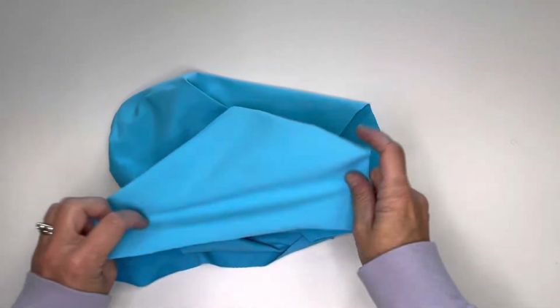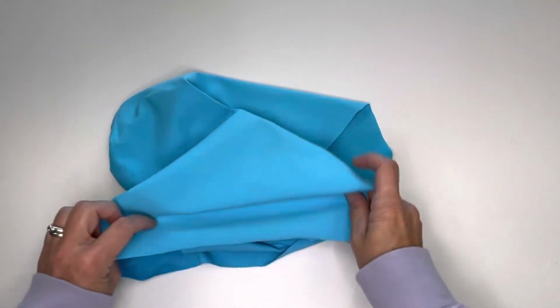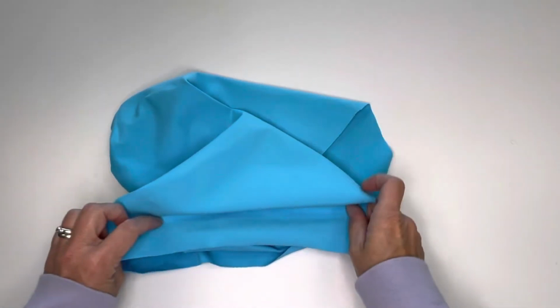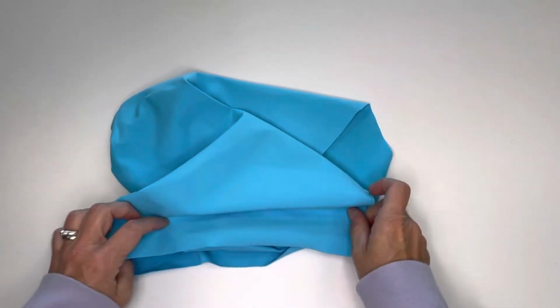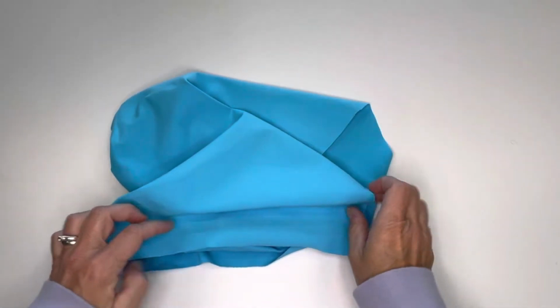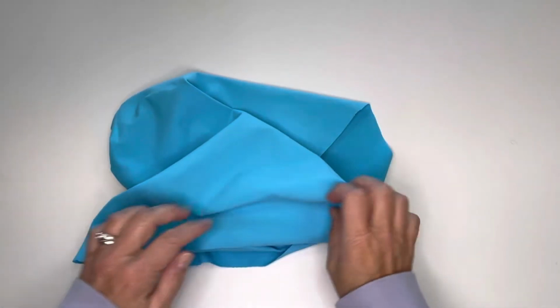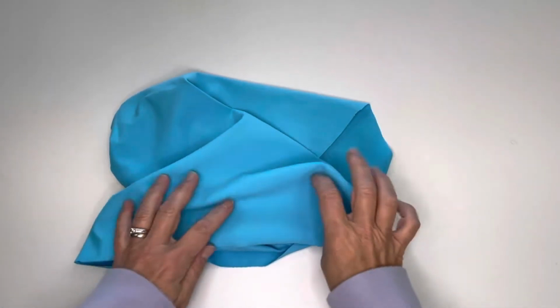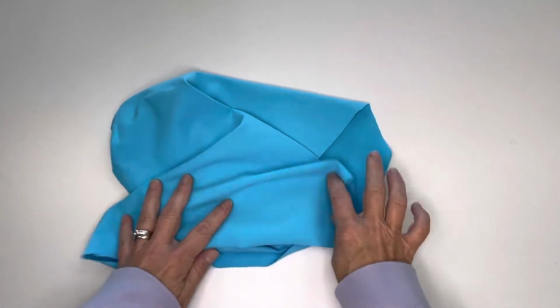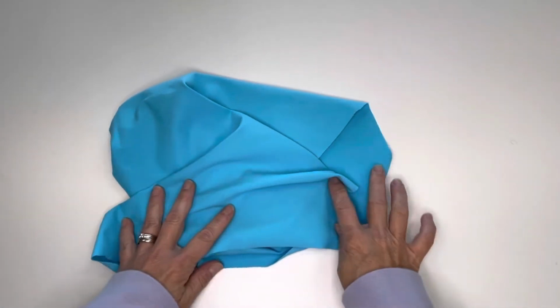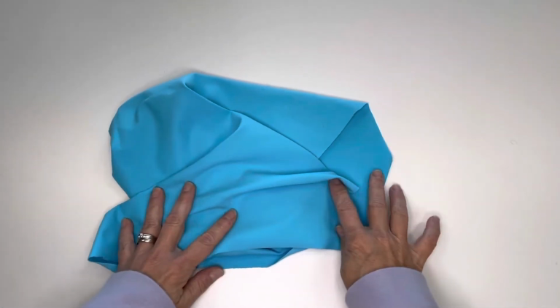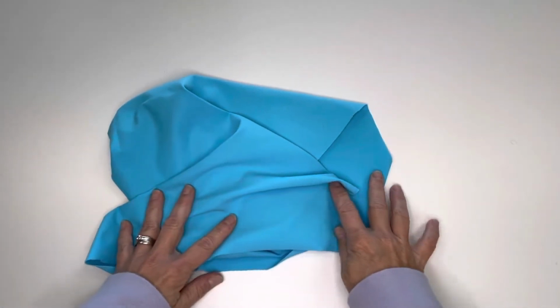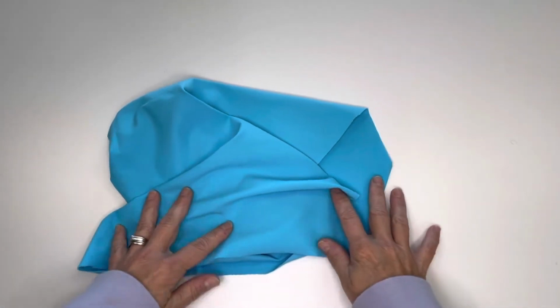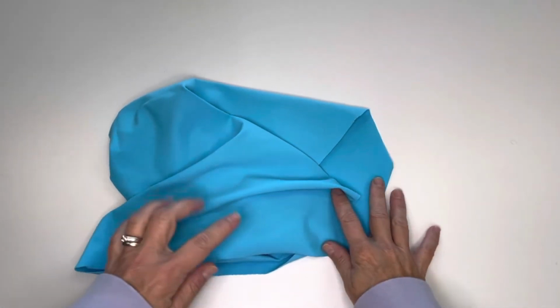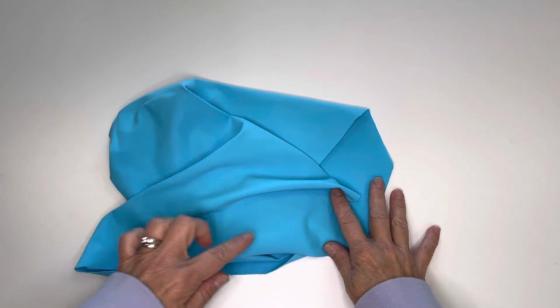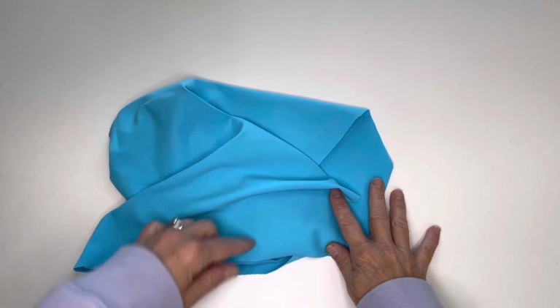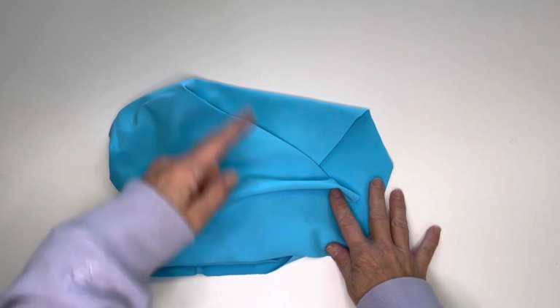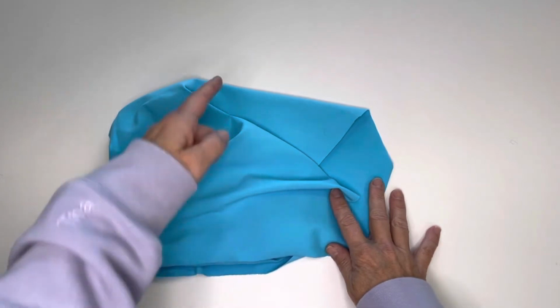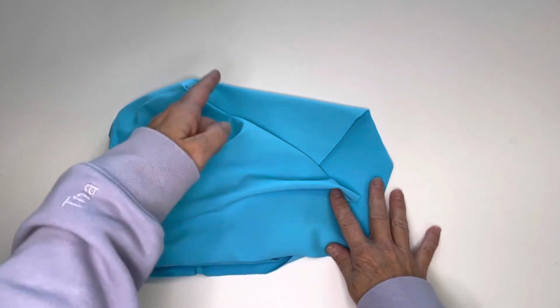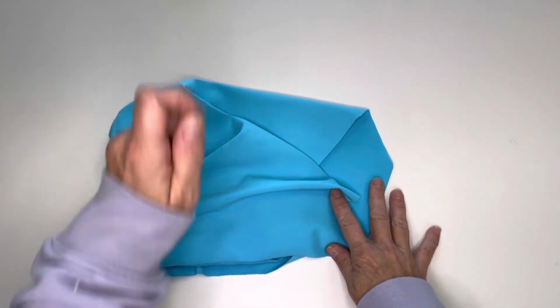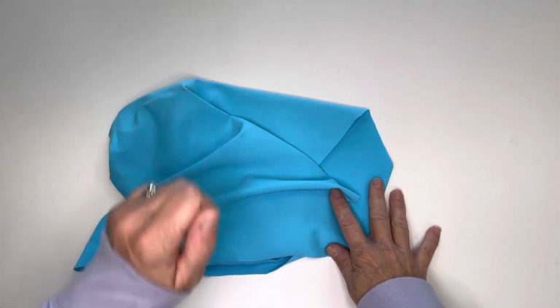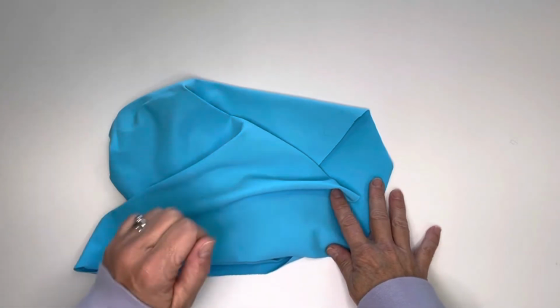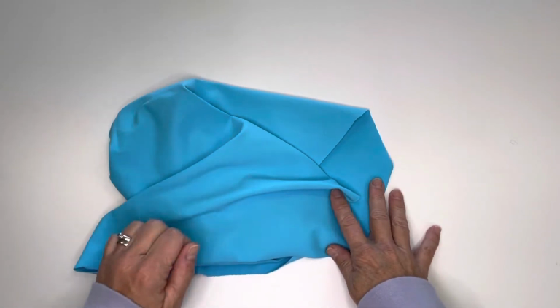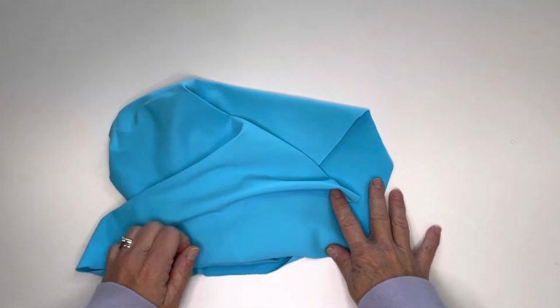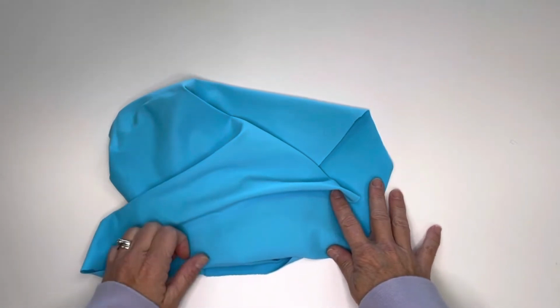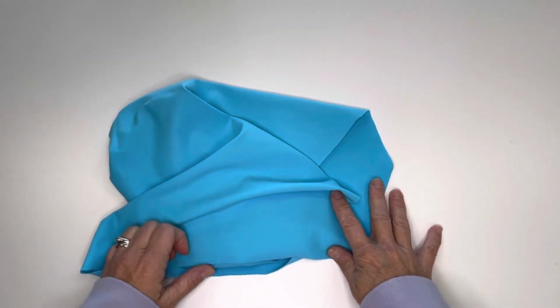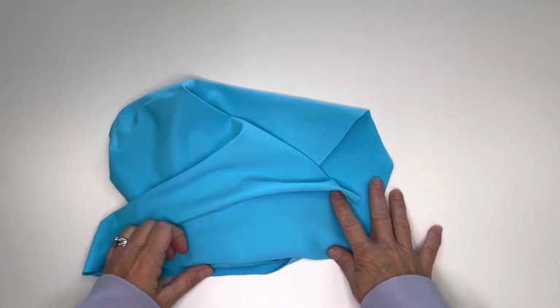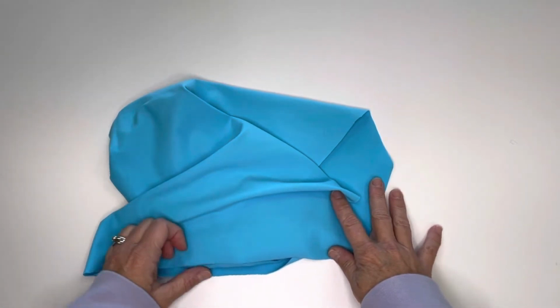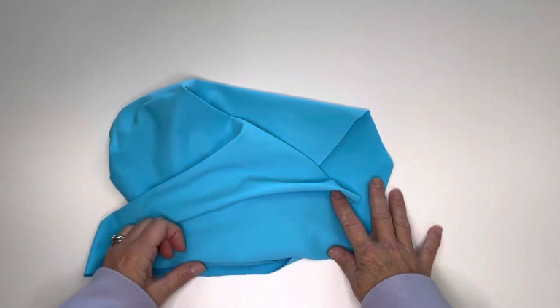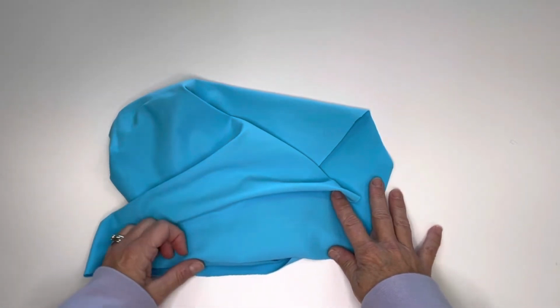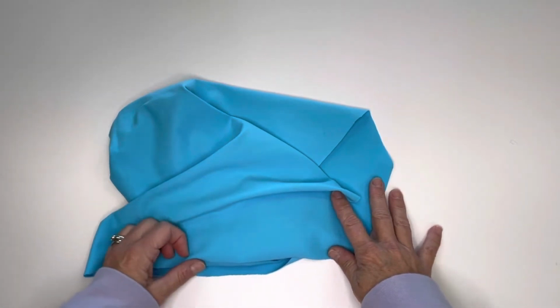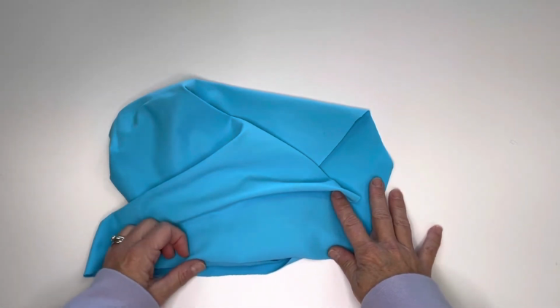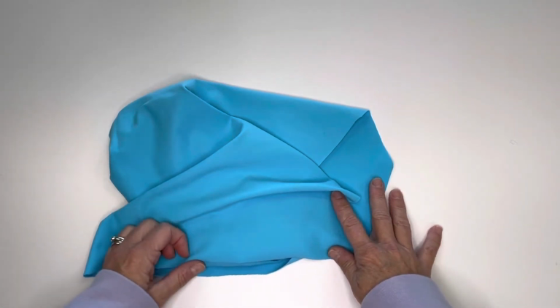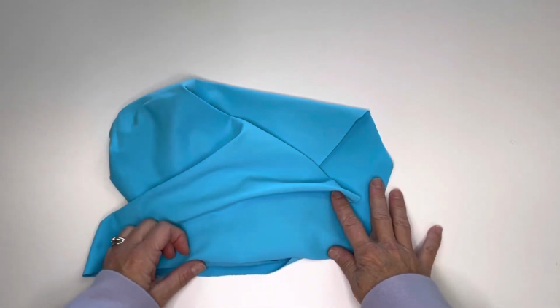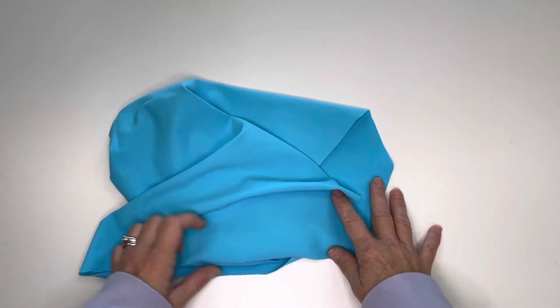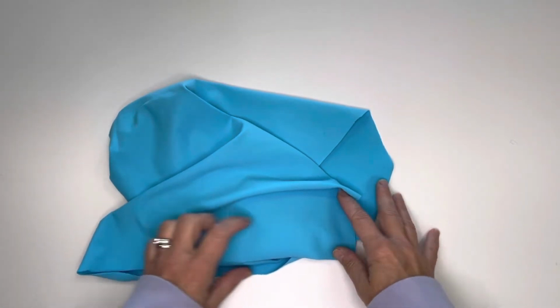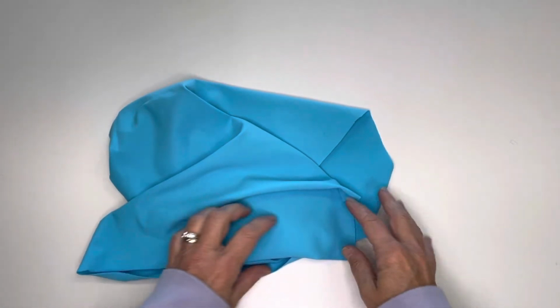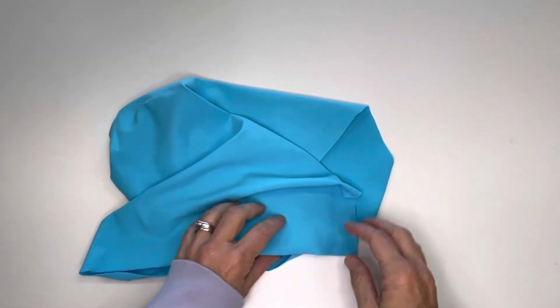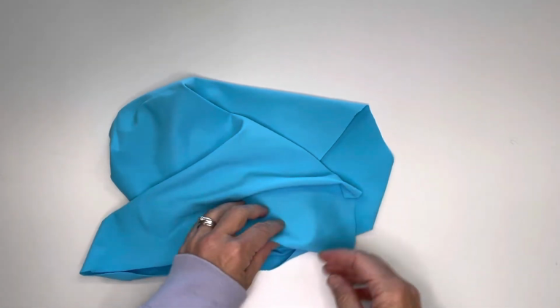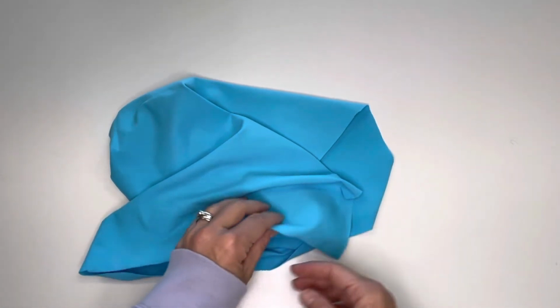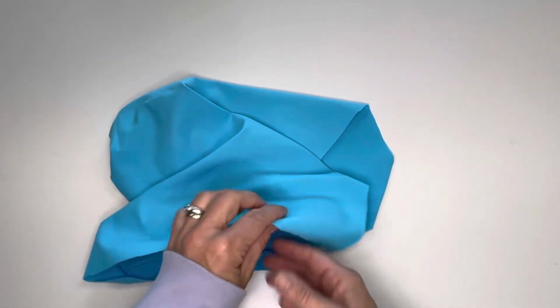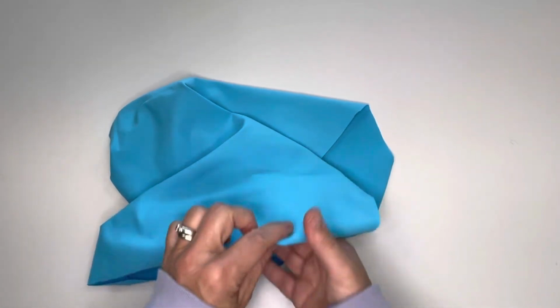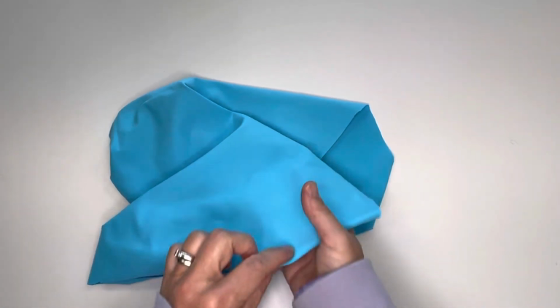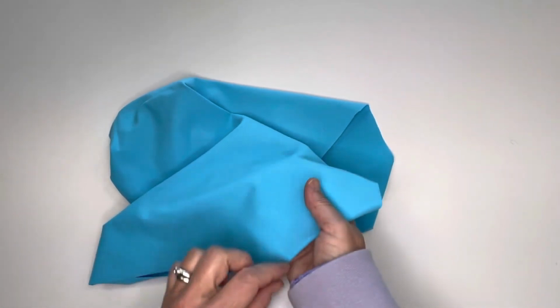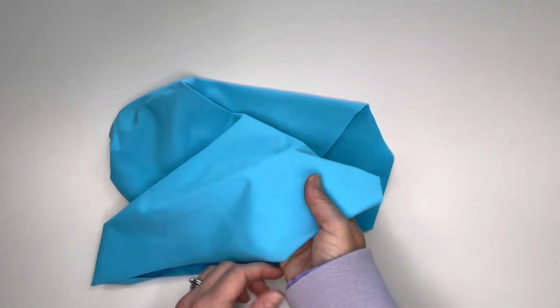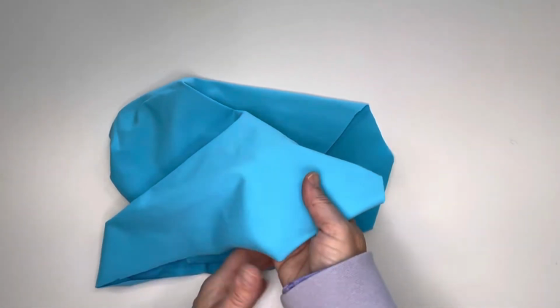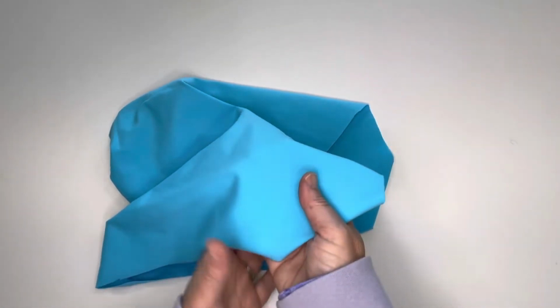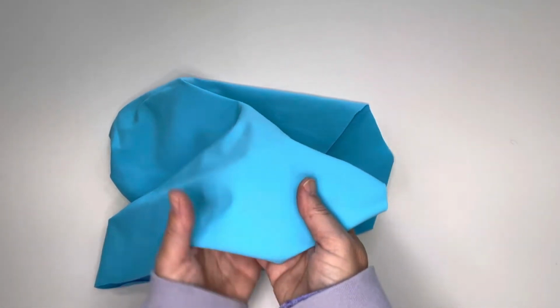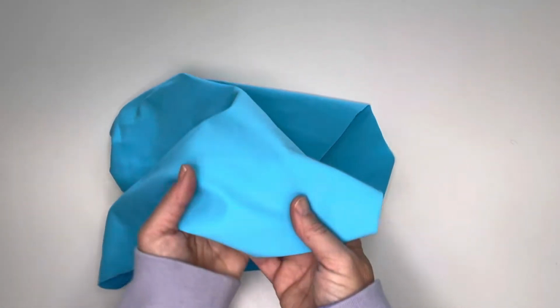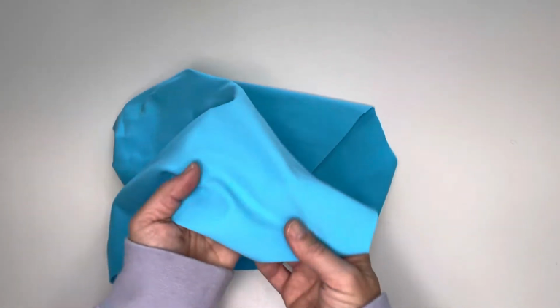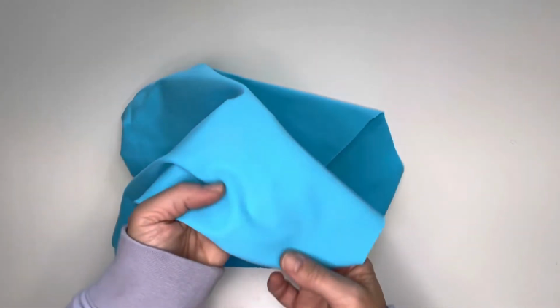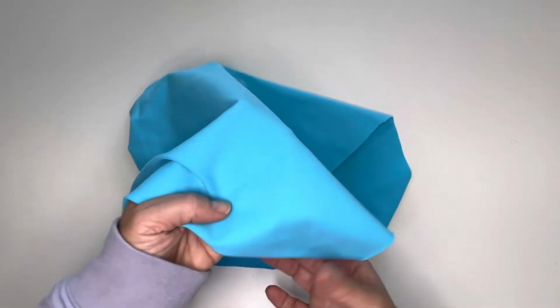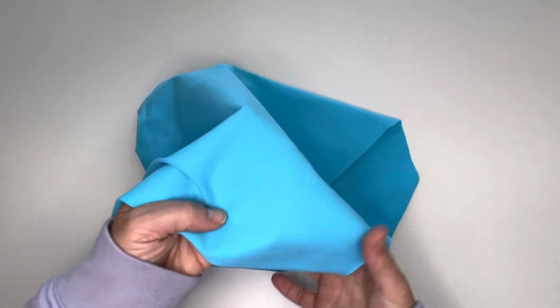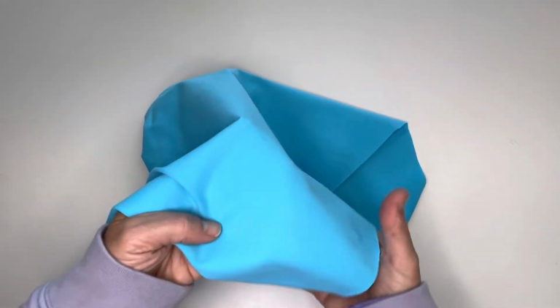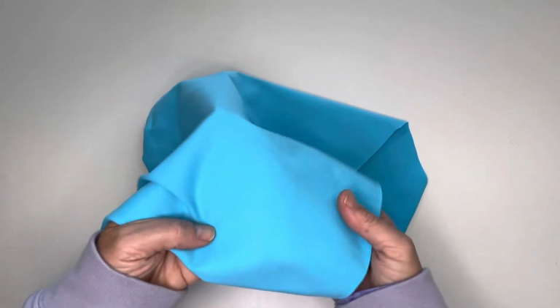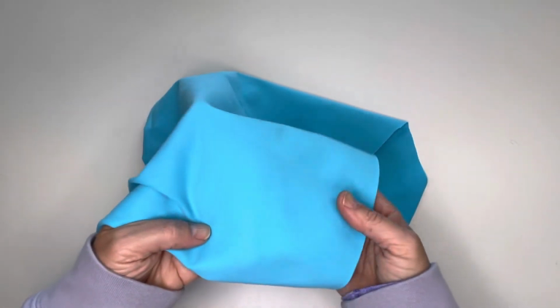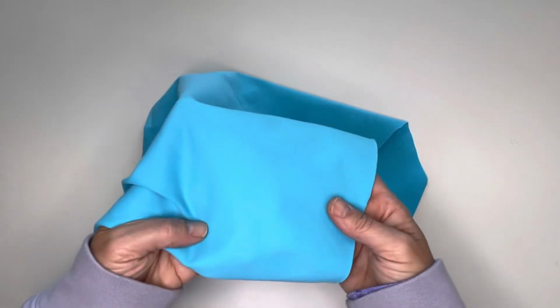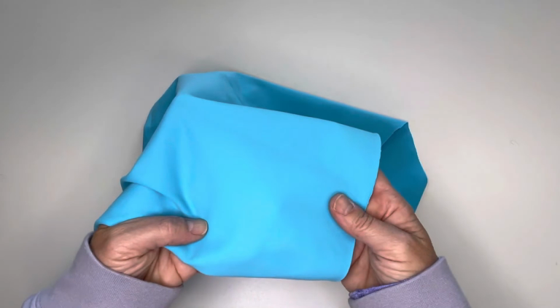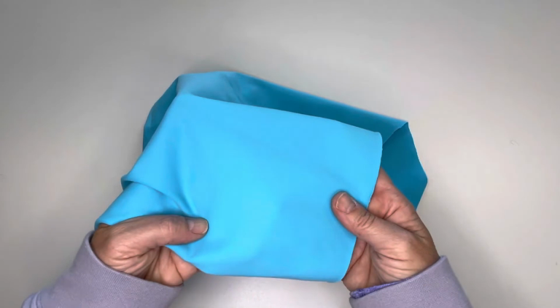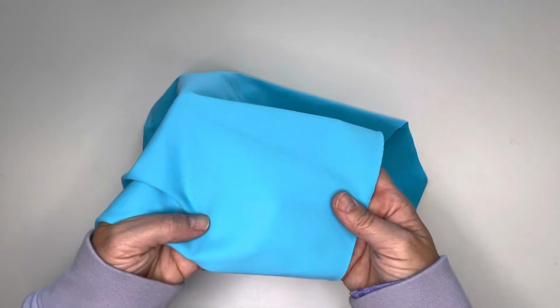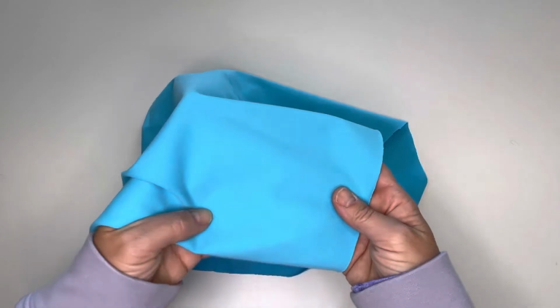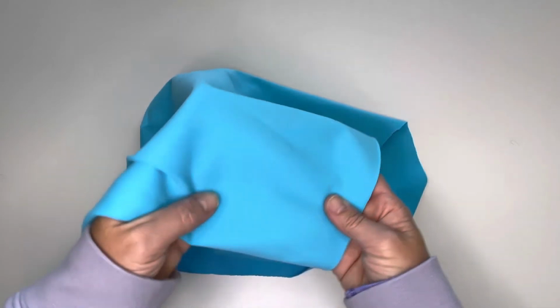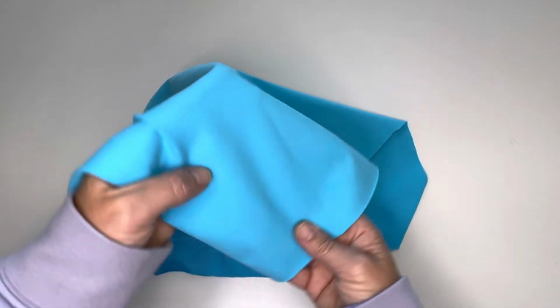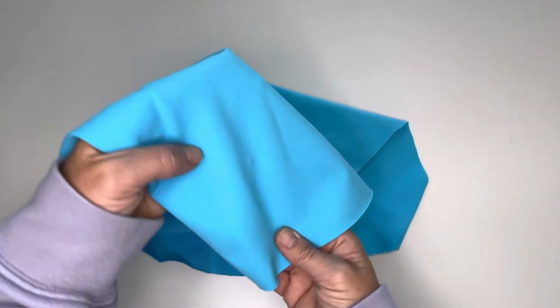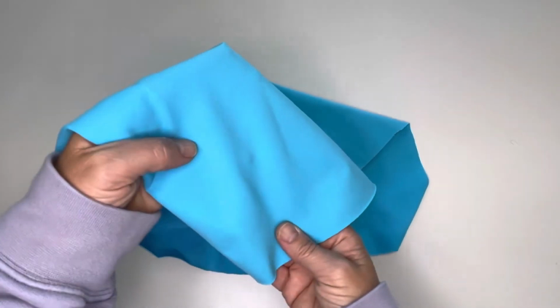Yoga stretch is 64 inches wide, 9.9 ounces per square yard, or about 330 GSM.